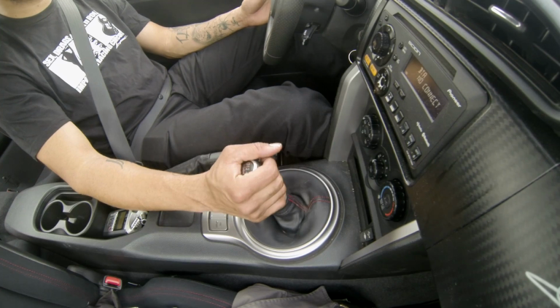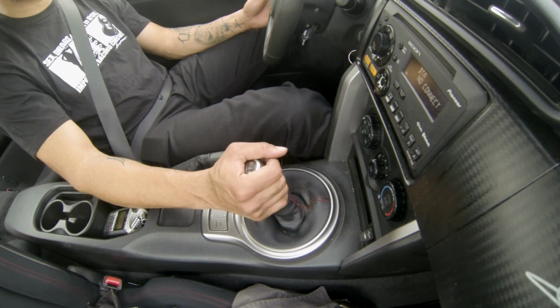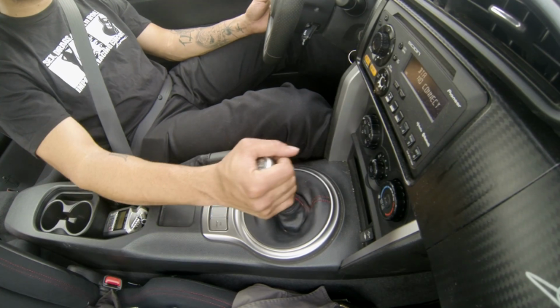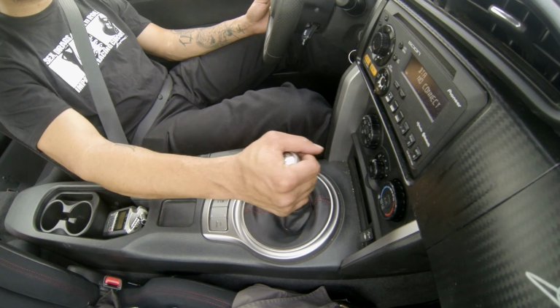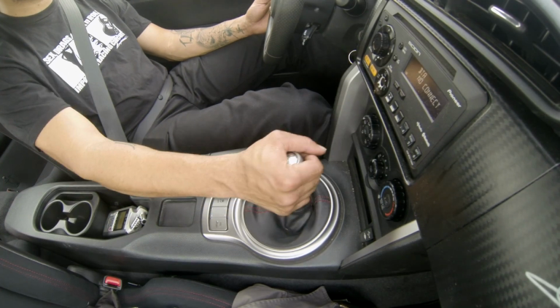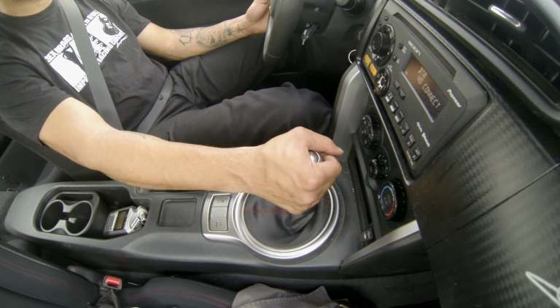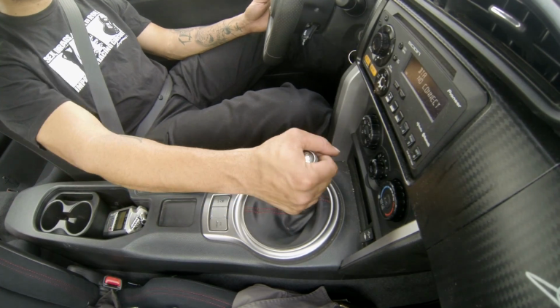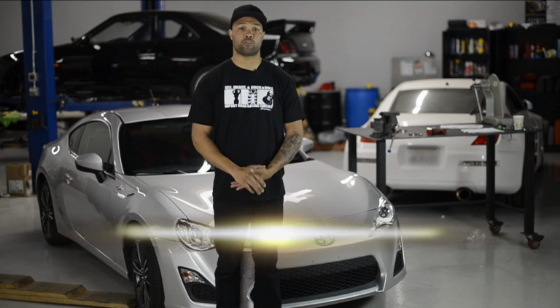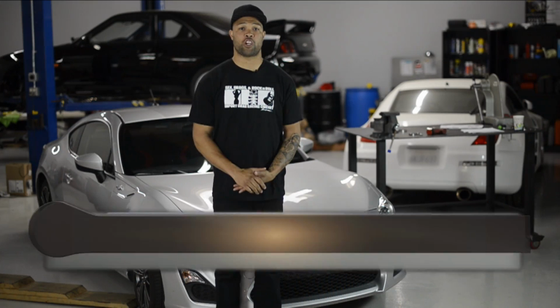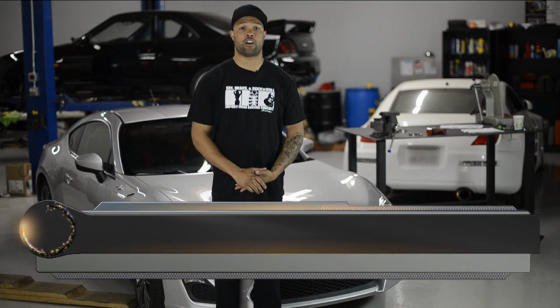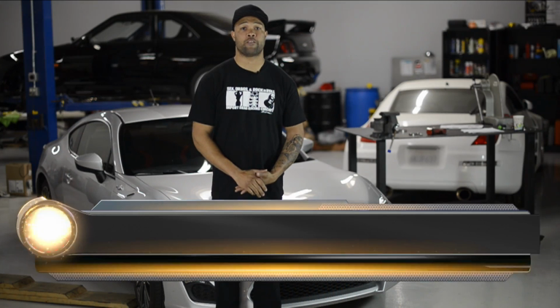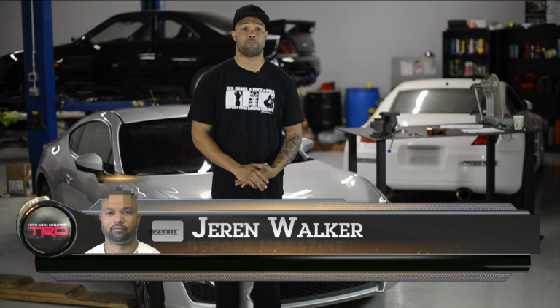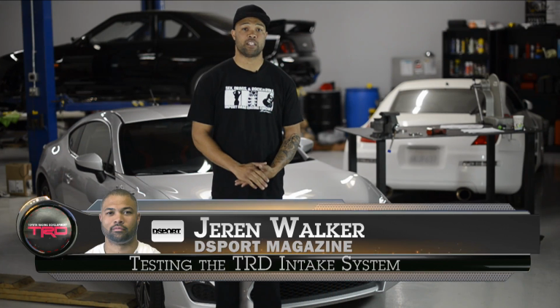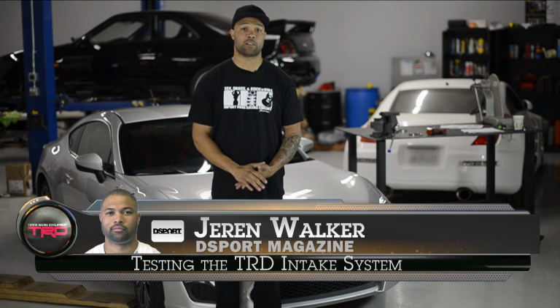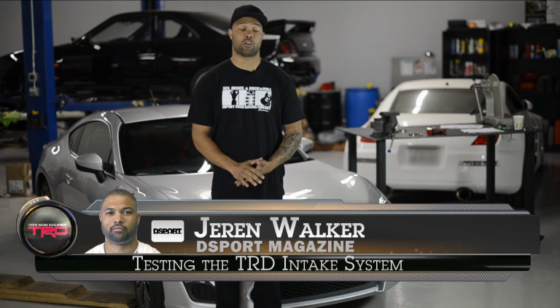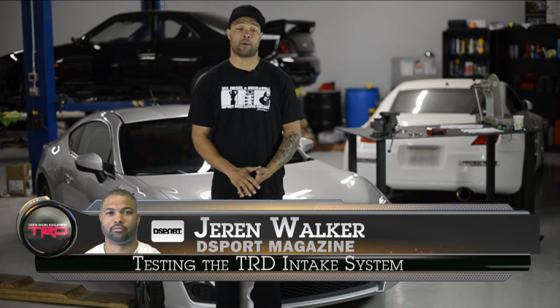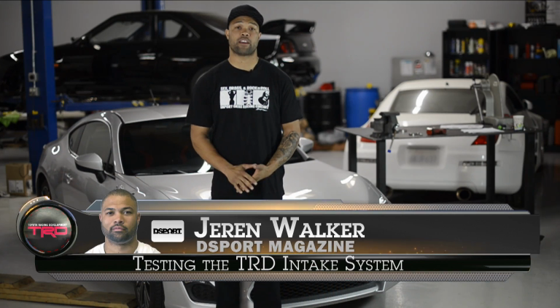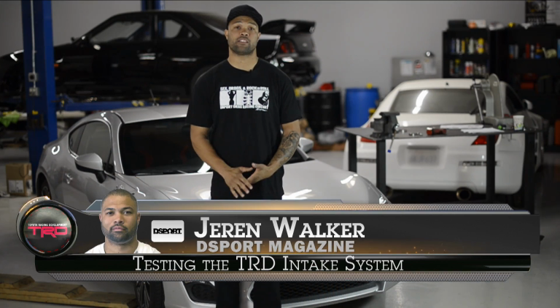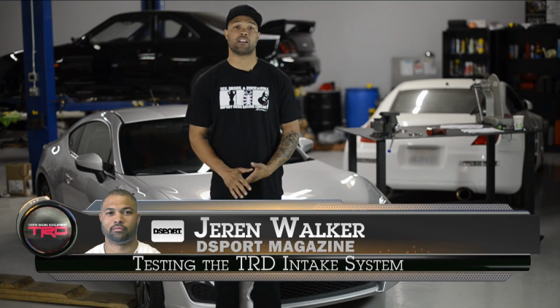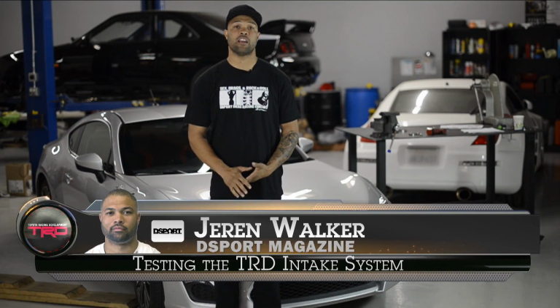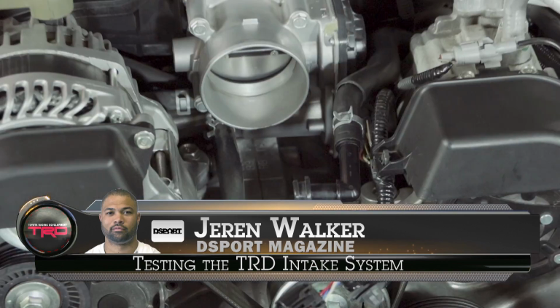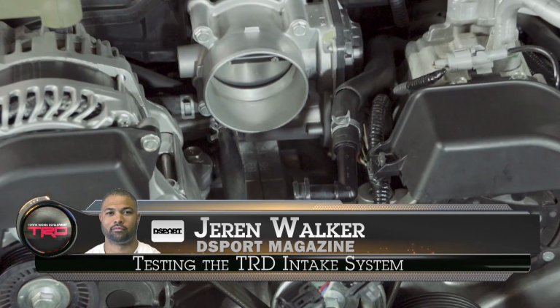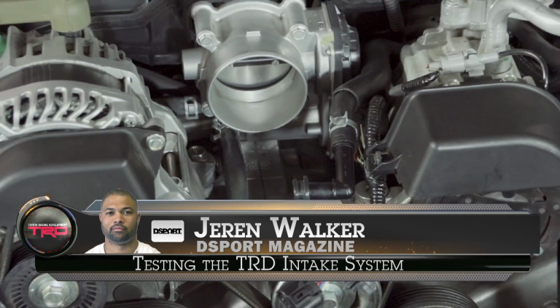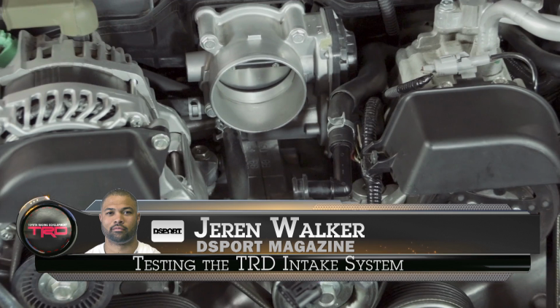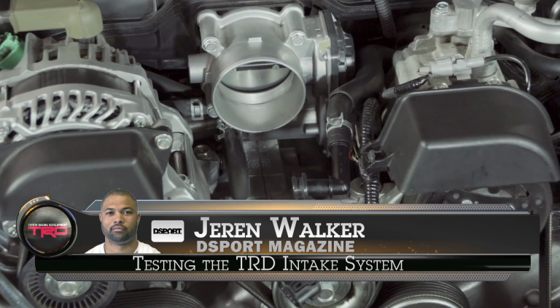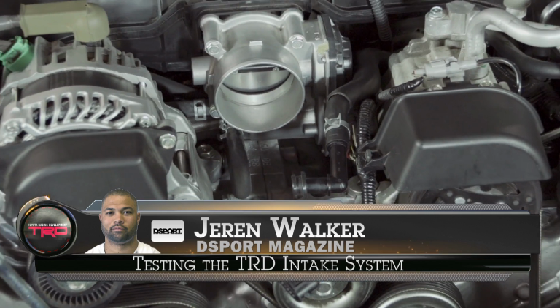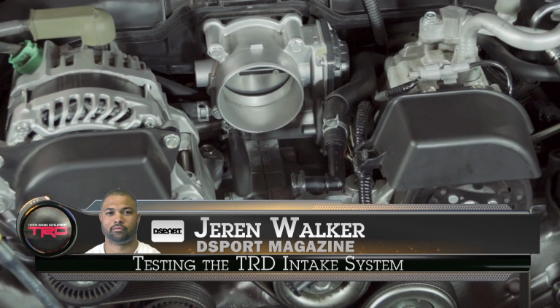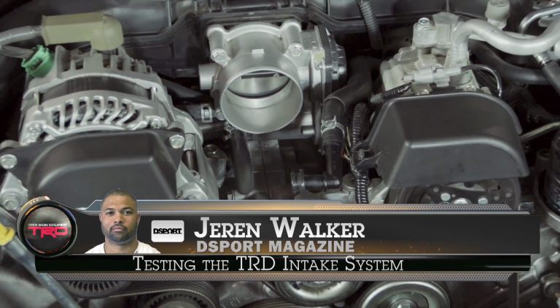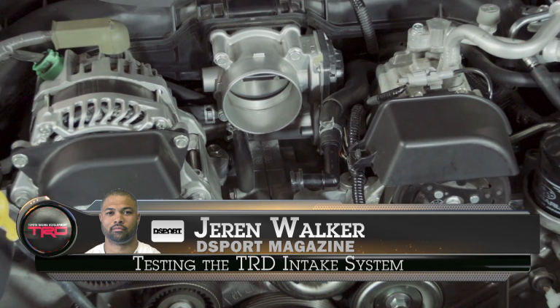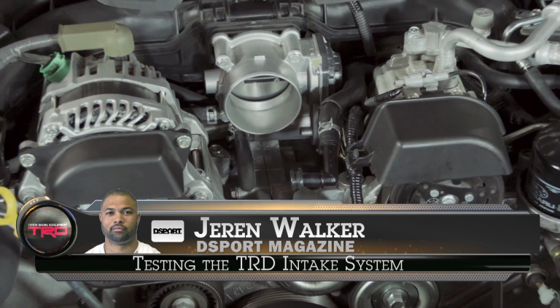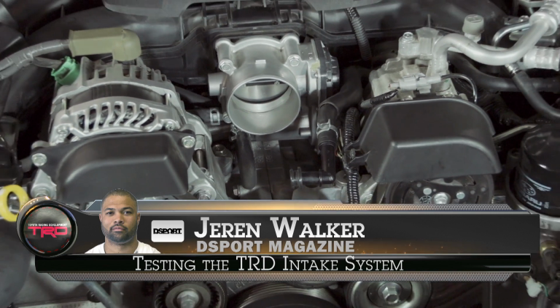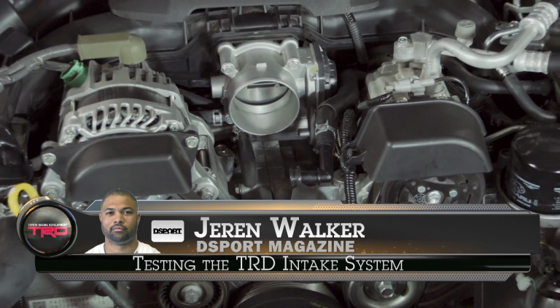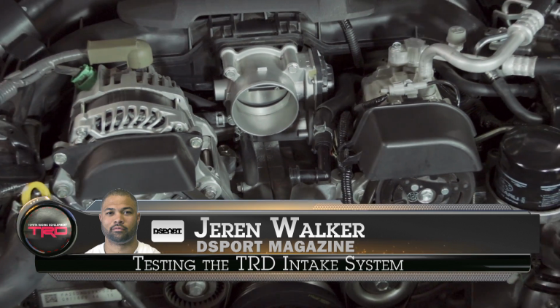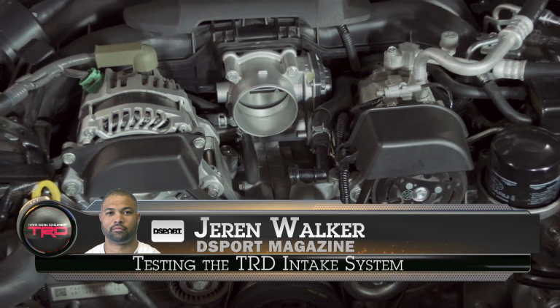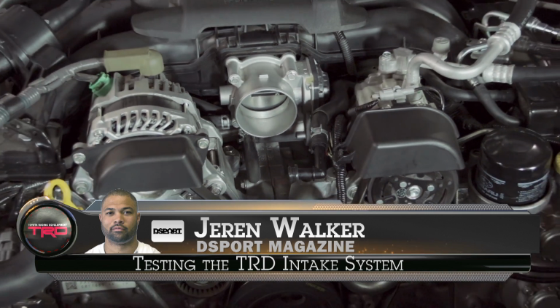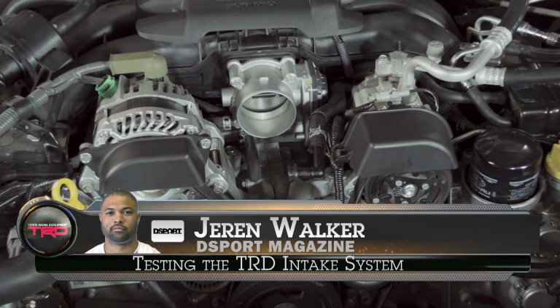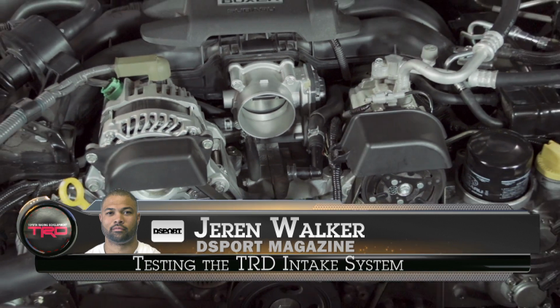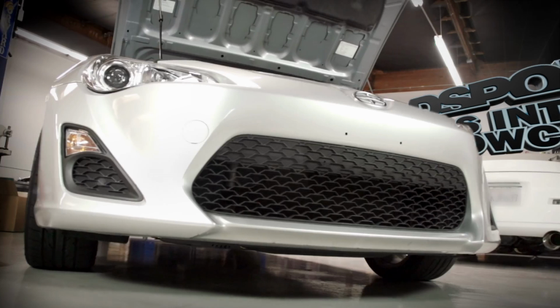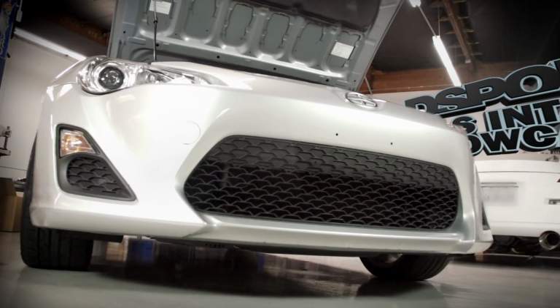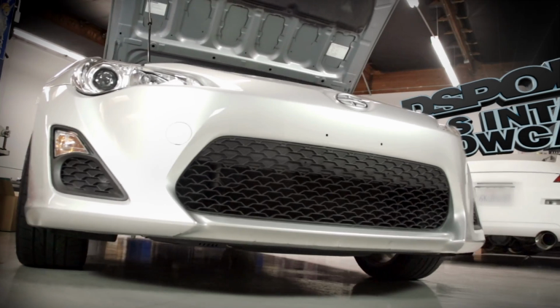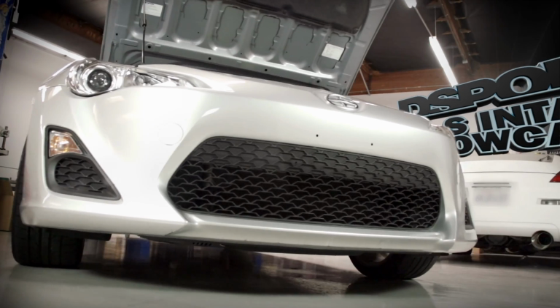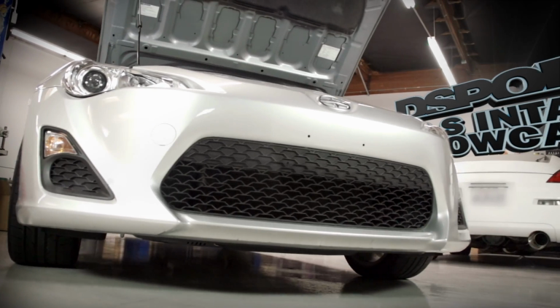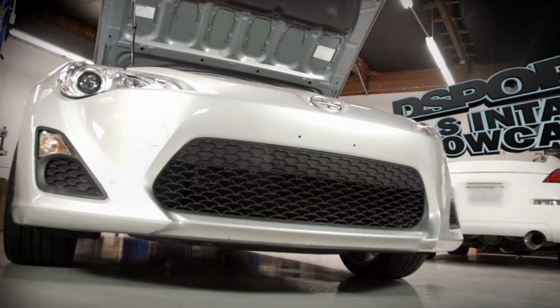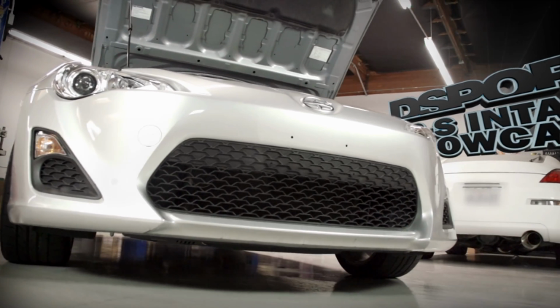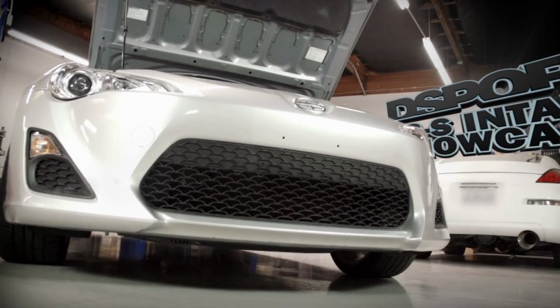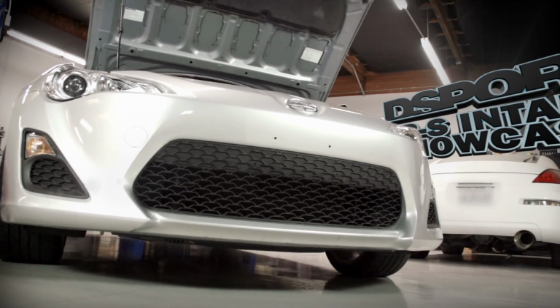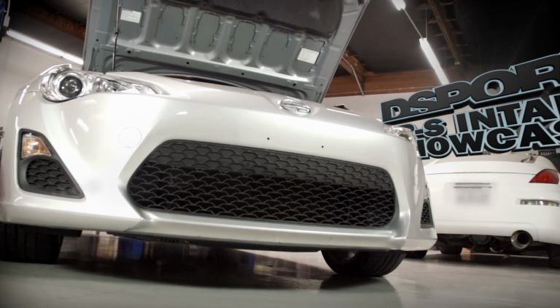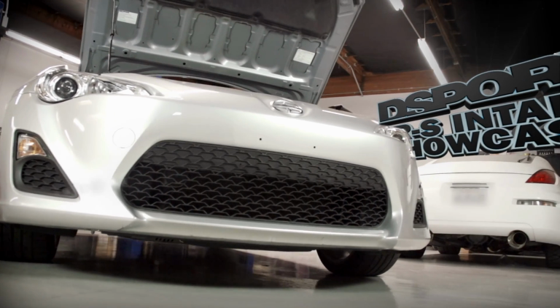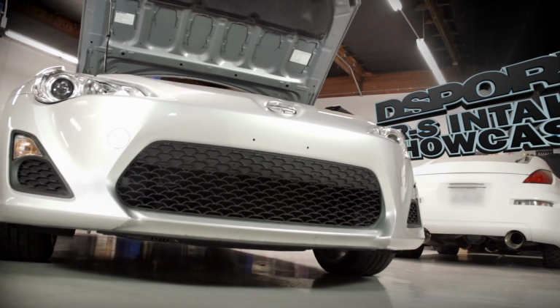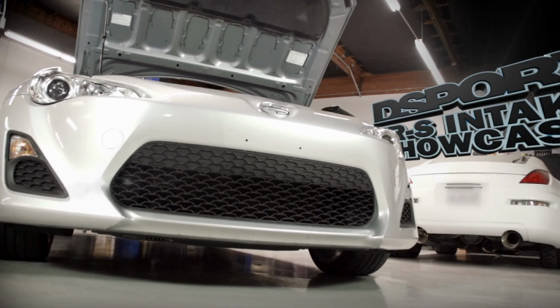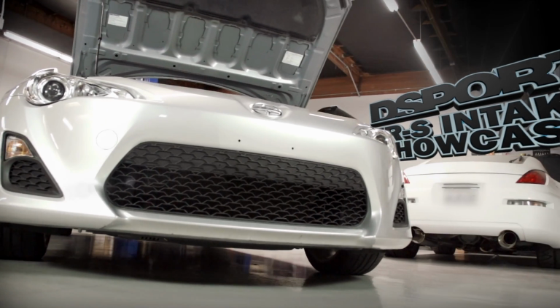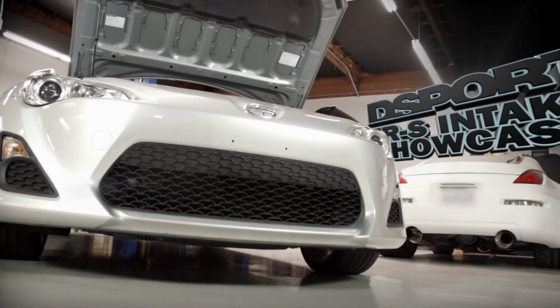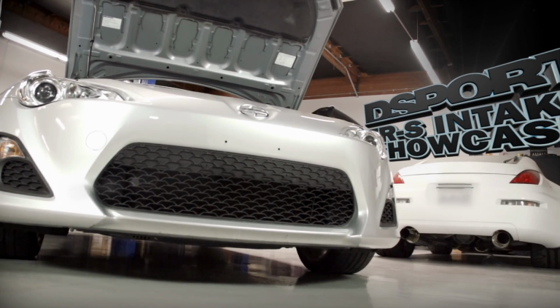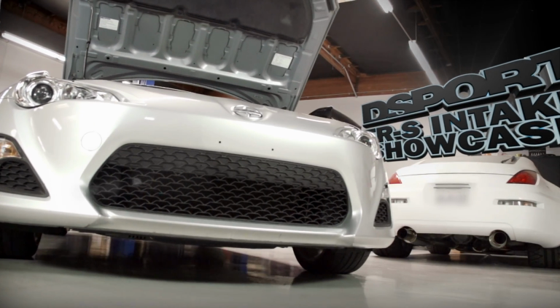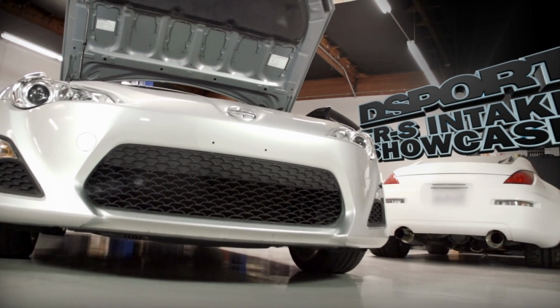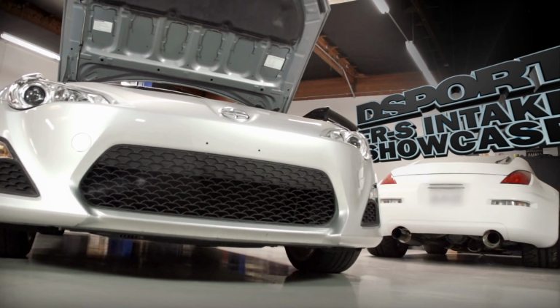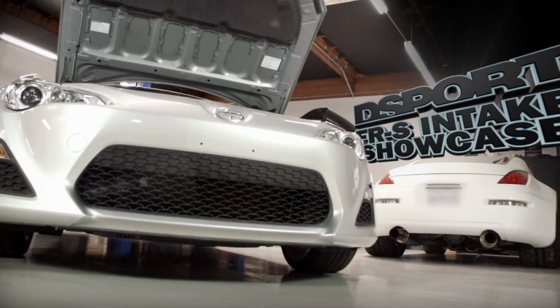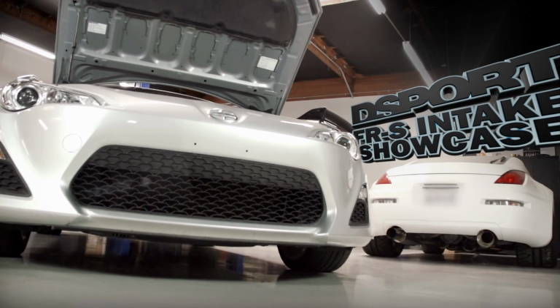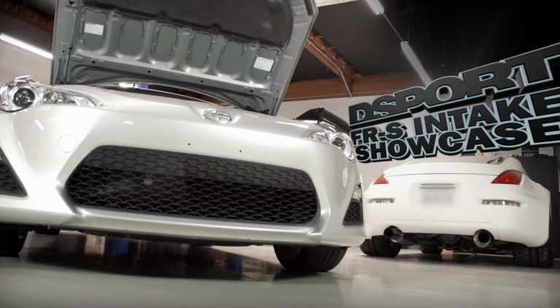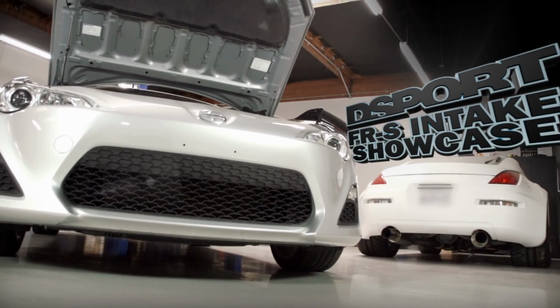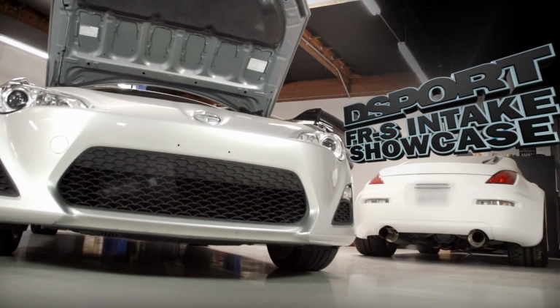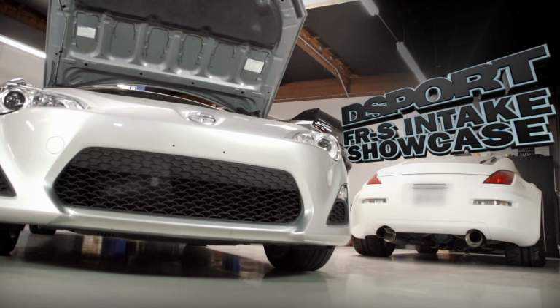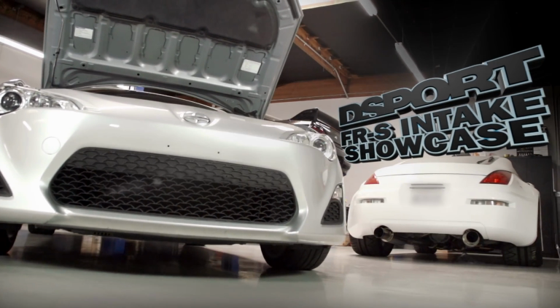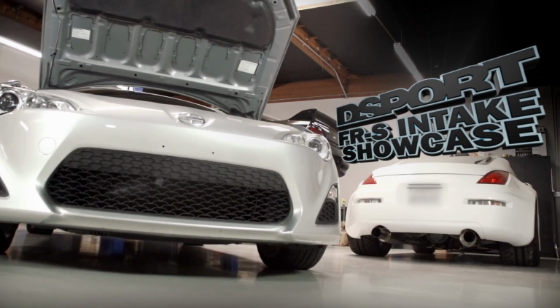Hey, what's up? My name is Jaren from eSport Magazine, and today we're going to be showing you some of the aftermarket intake systems available for the 2012 Scion FRS.